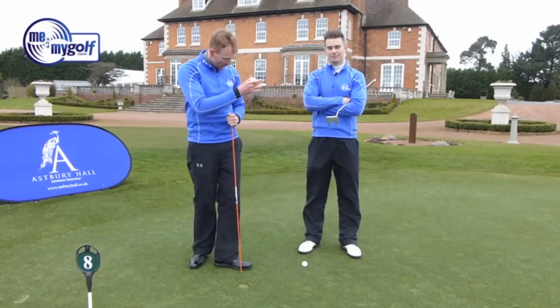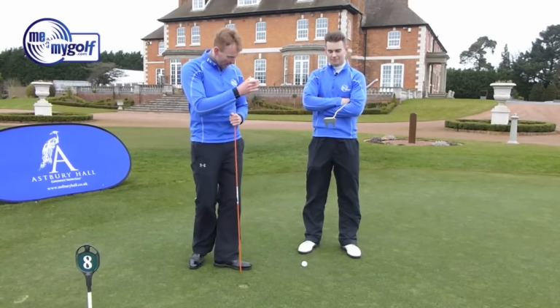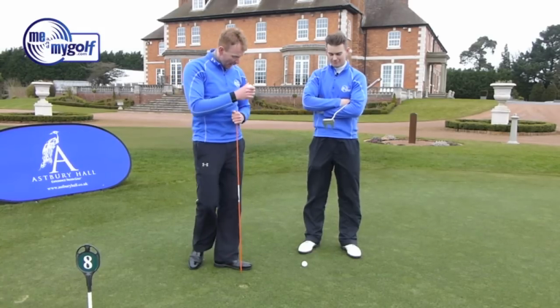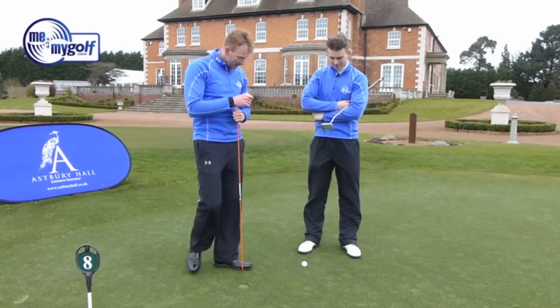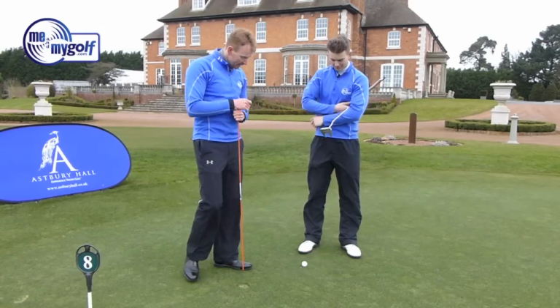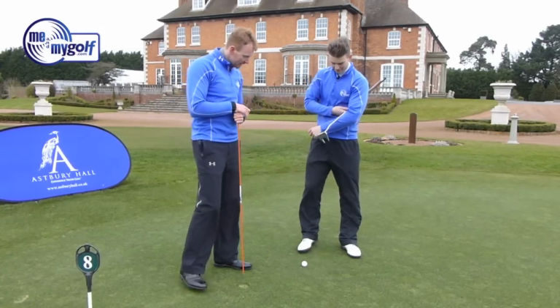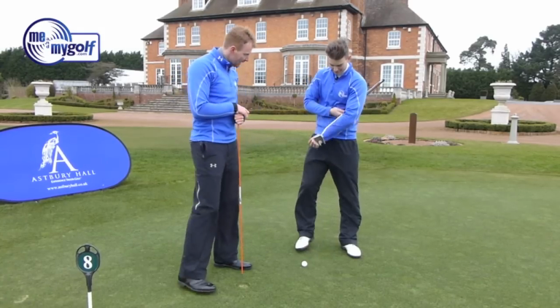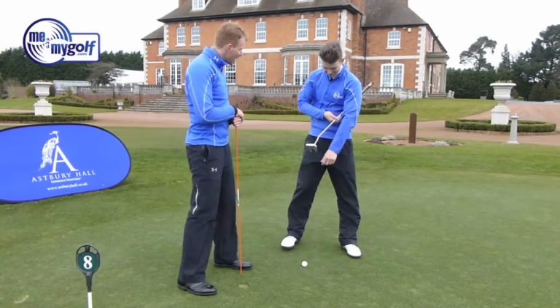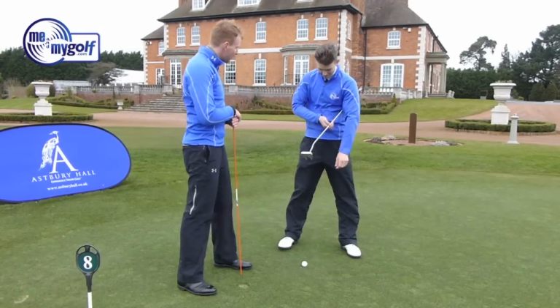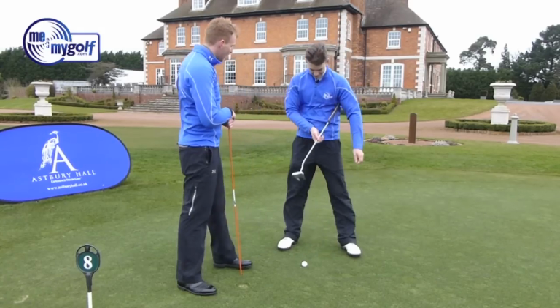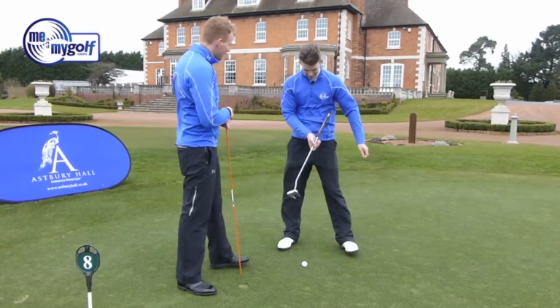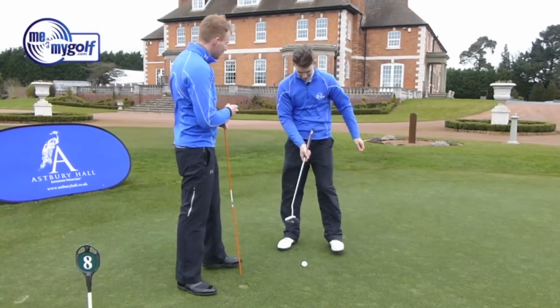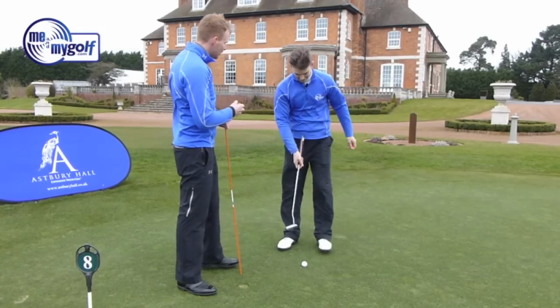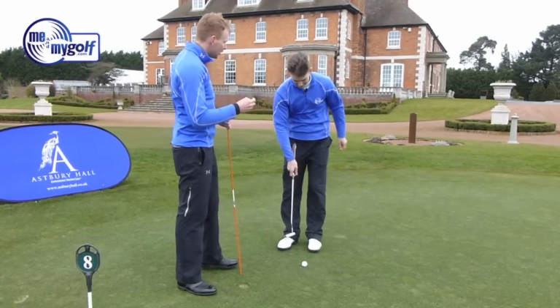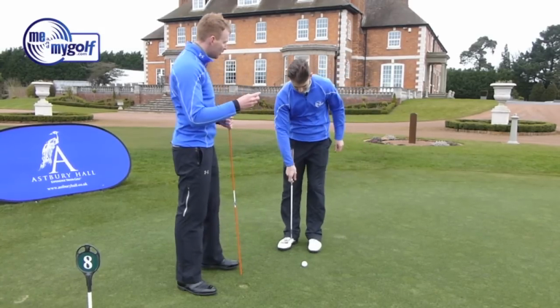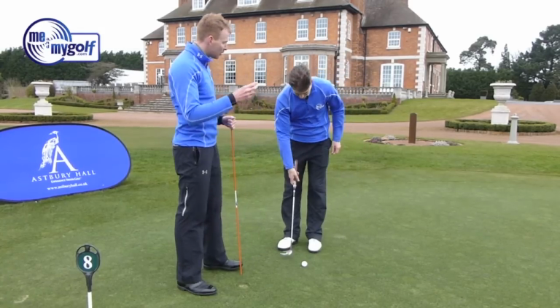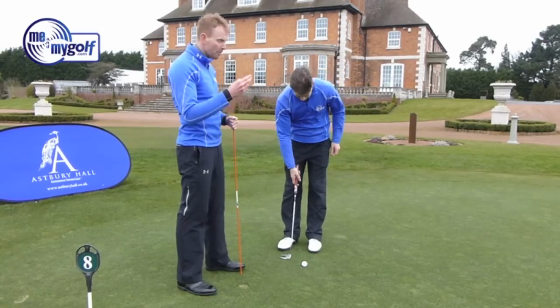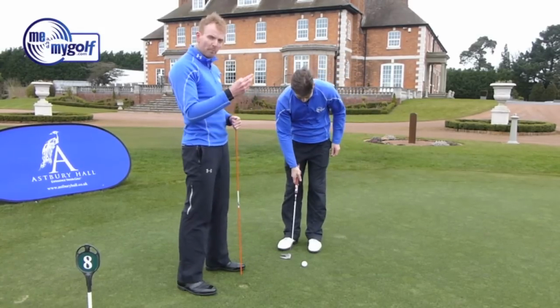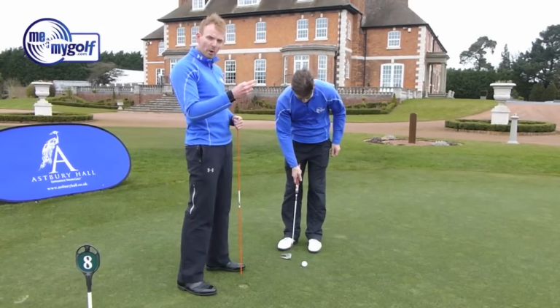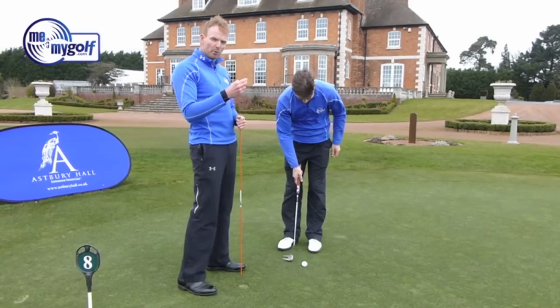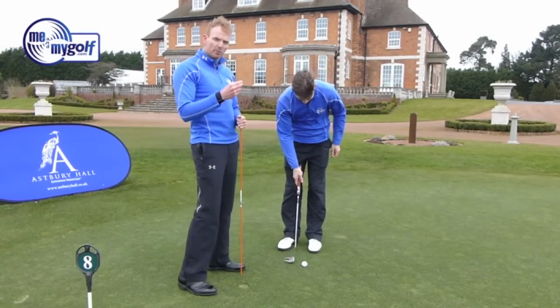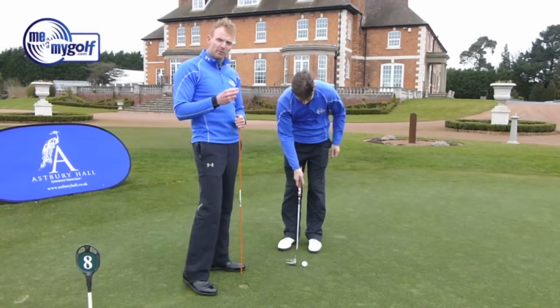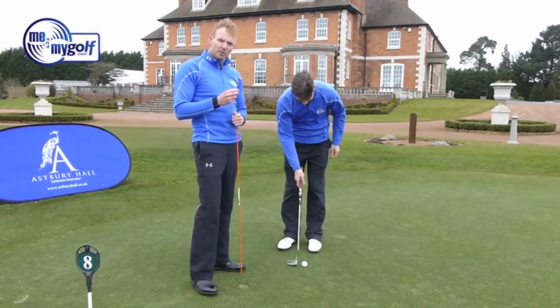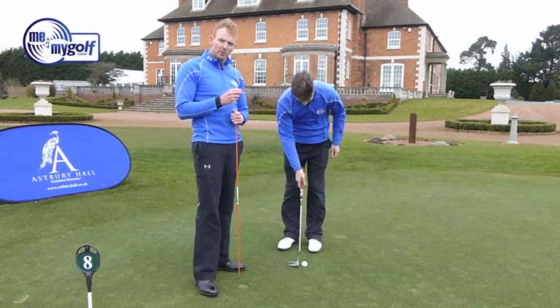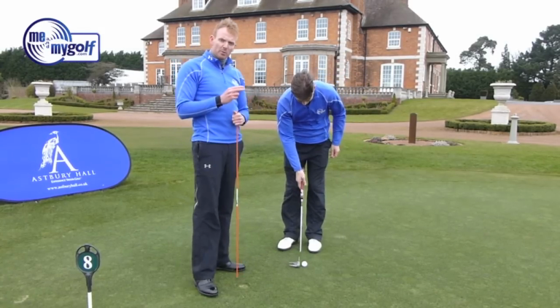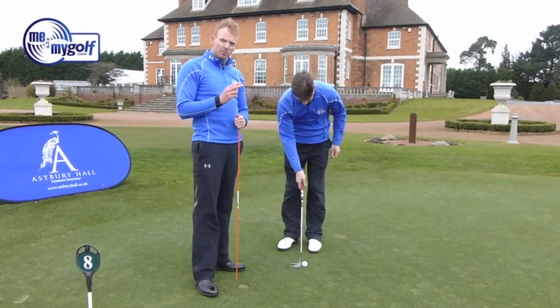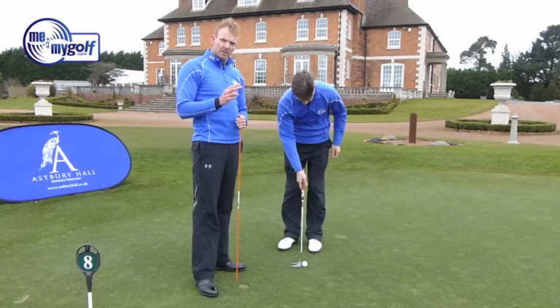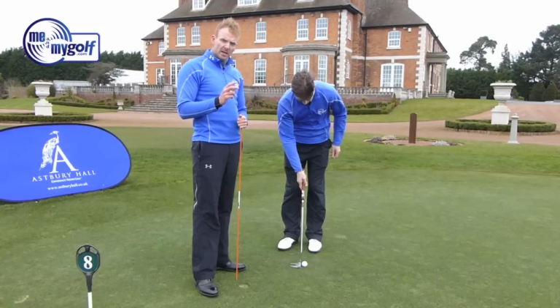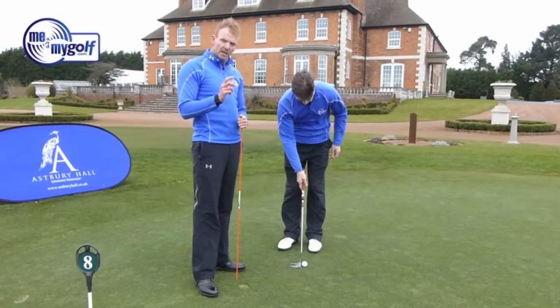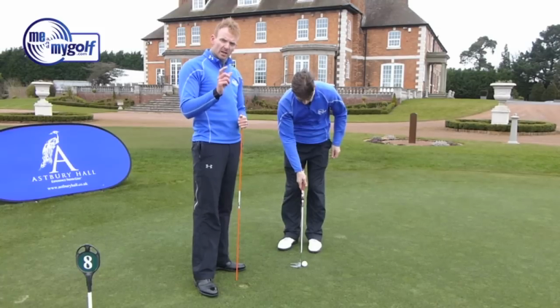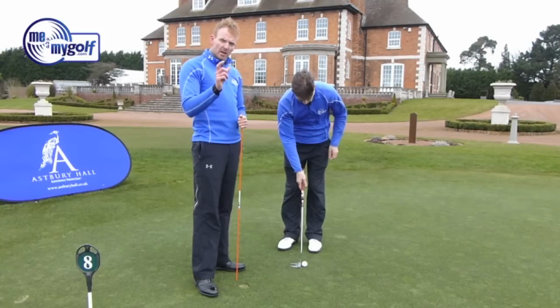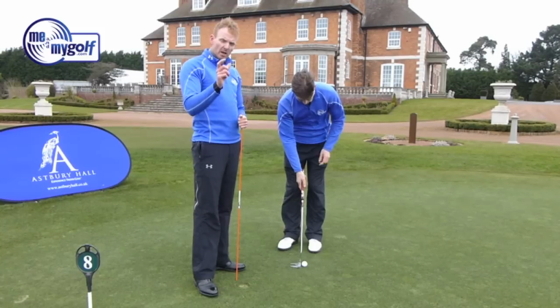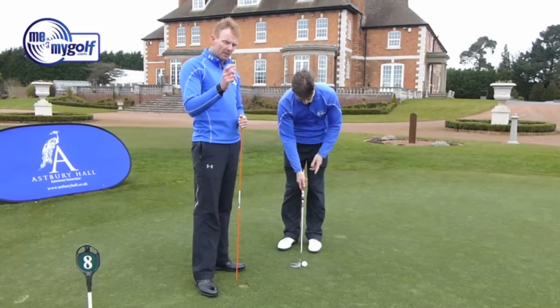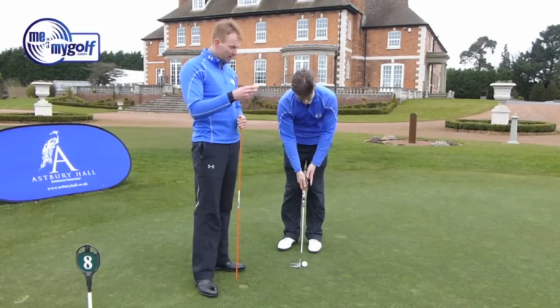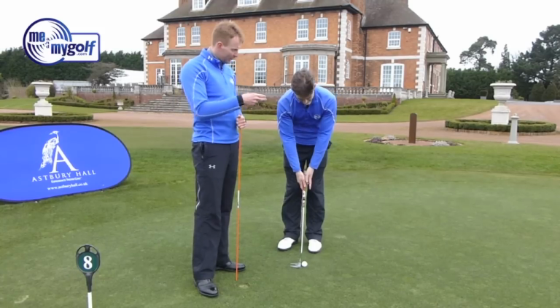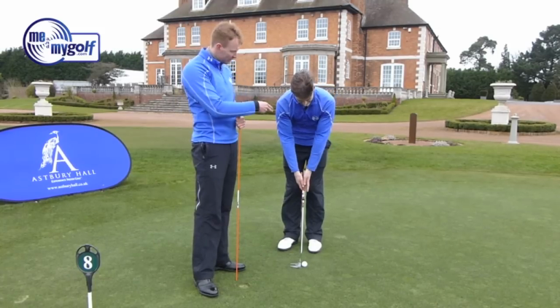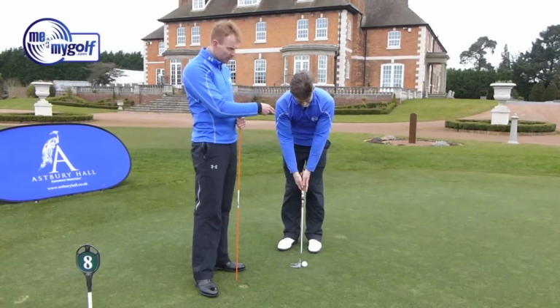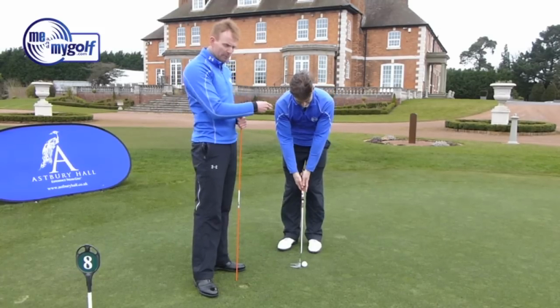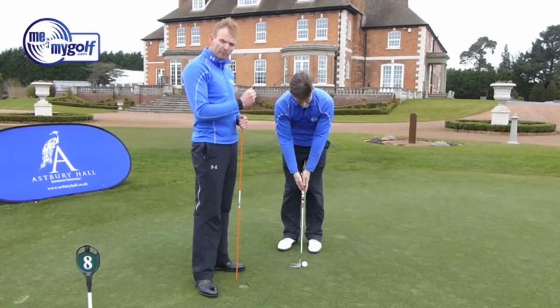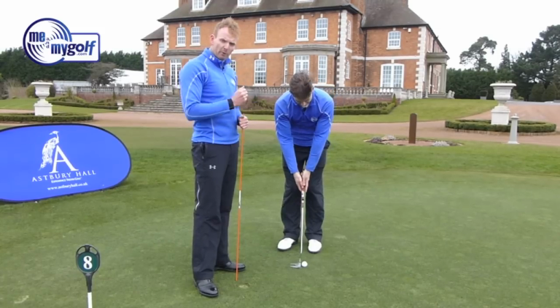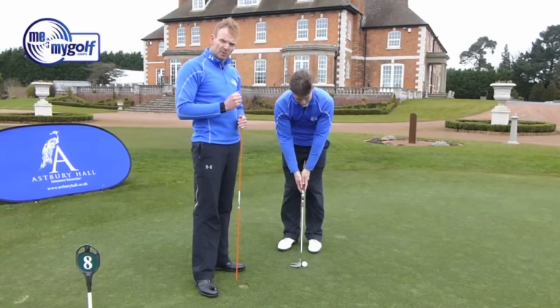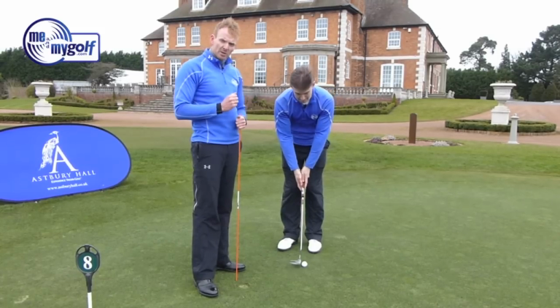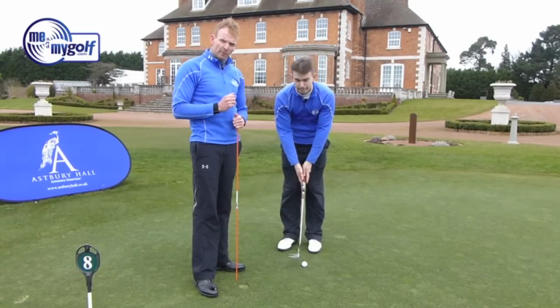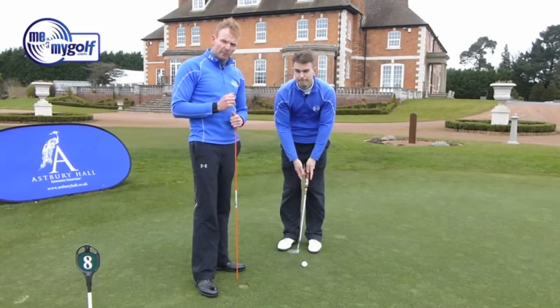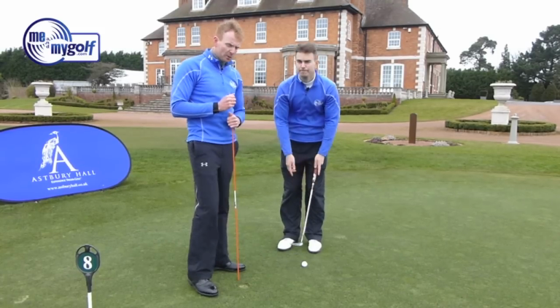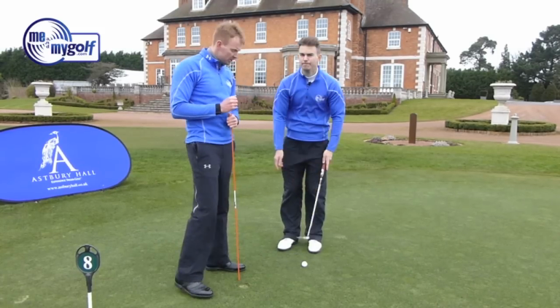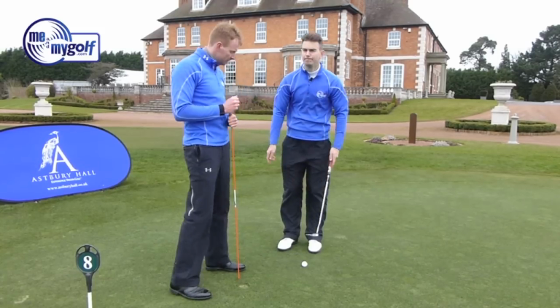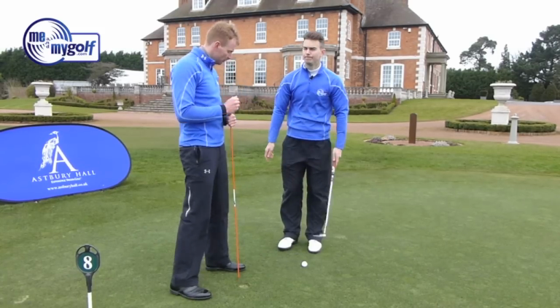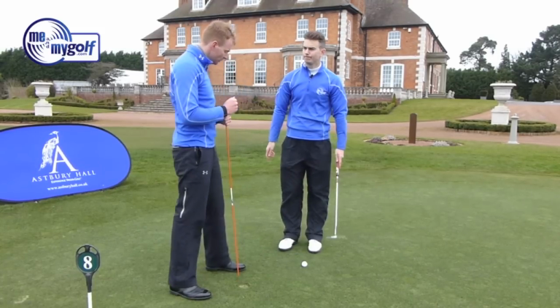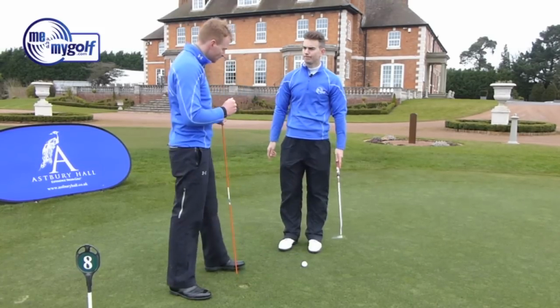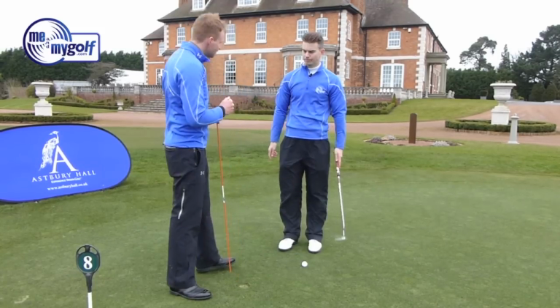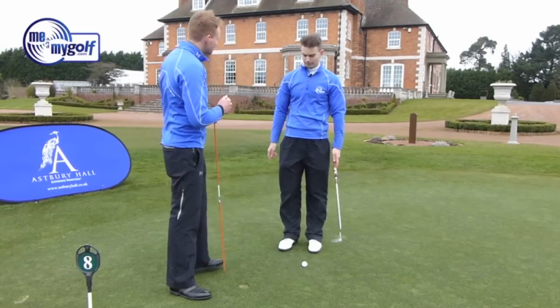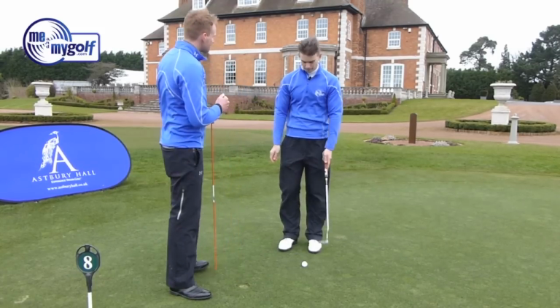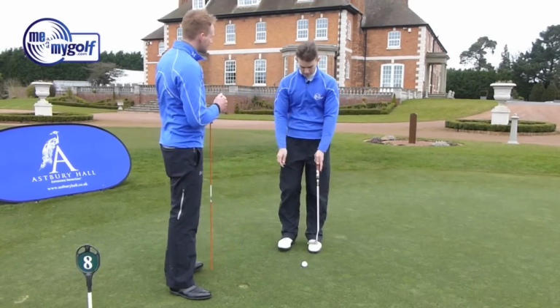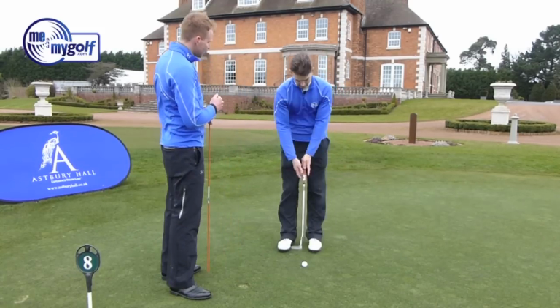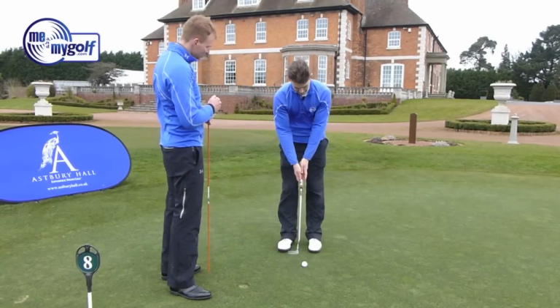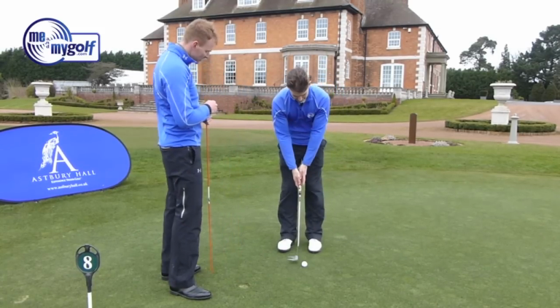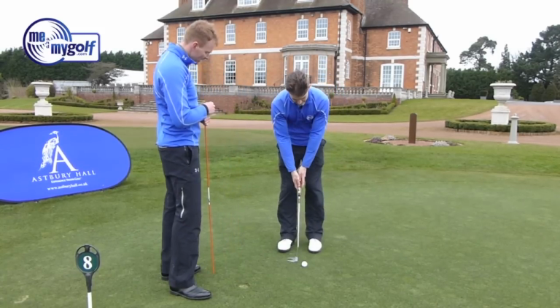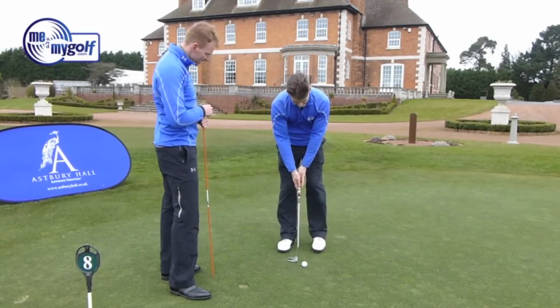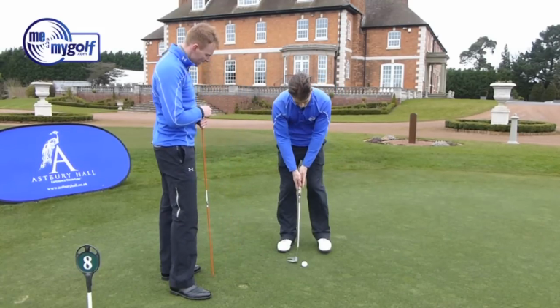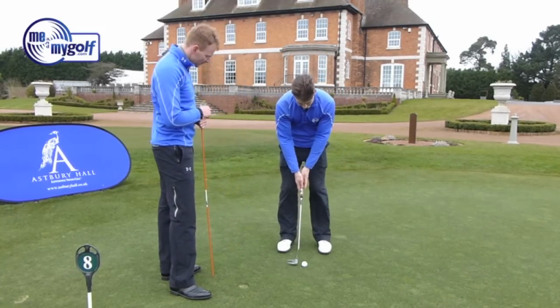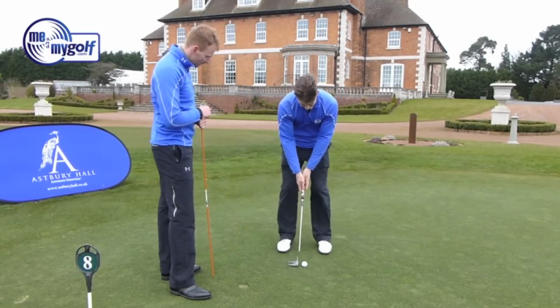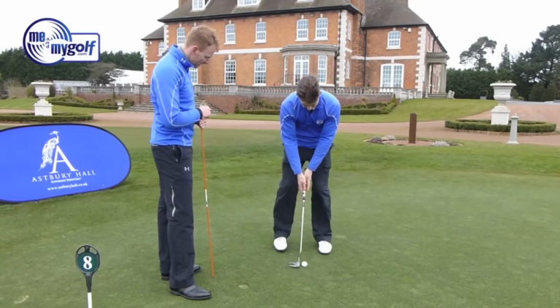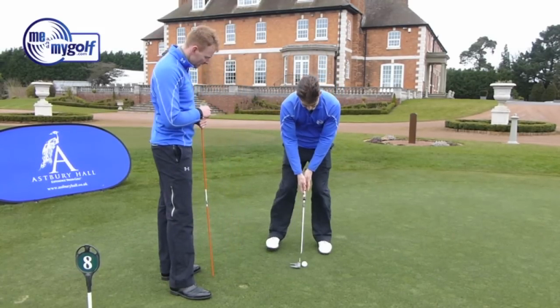So Andy's going to help out. We're going to look at both views here on the camera — we're going to look front on first of all. Andy, do you just take your setup?